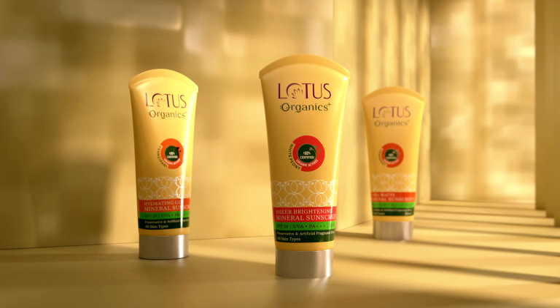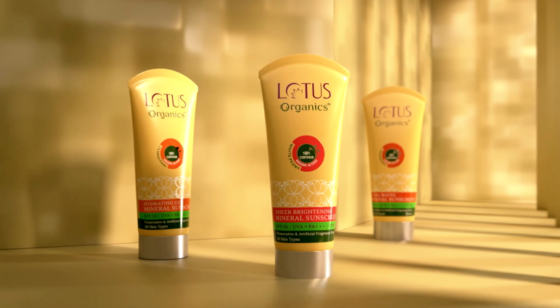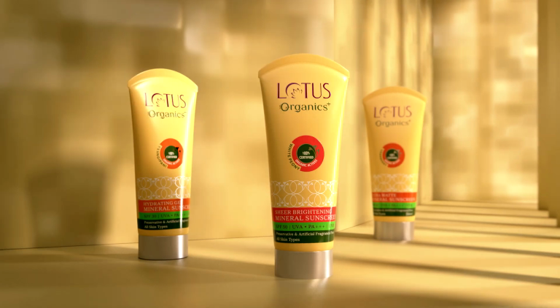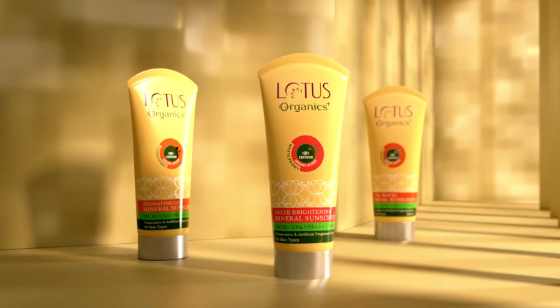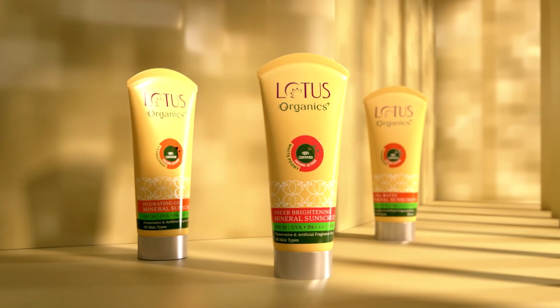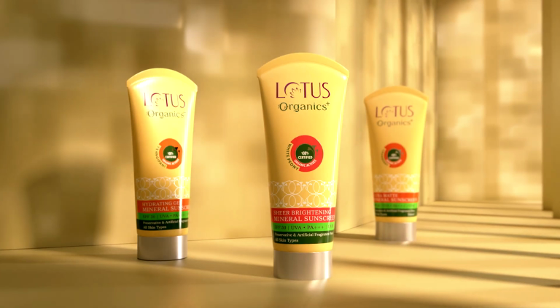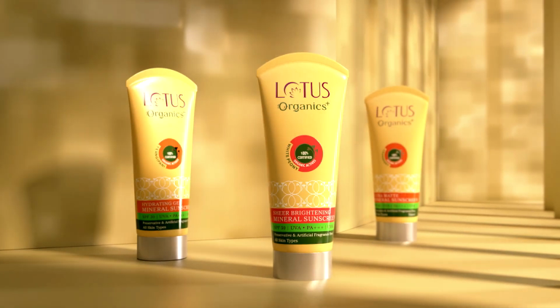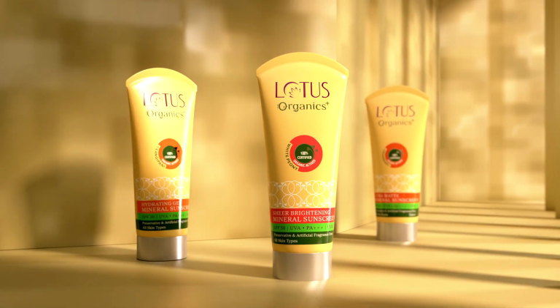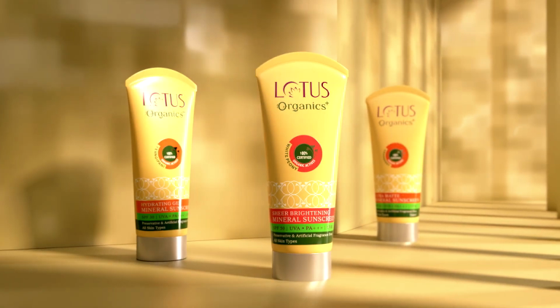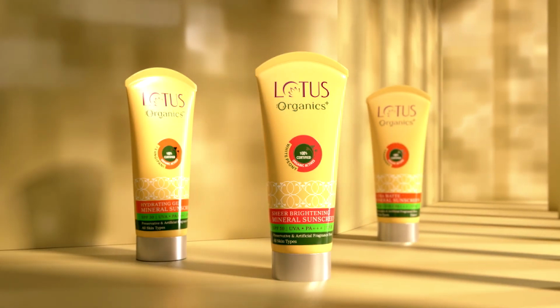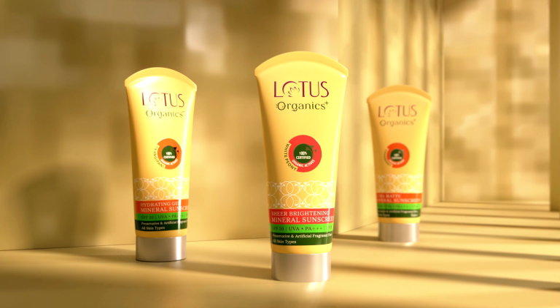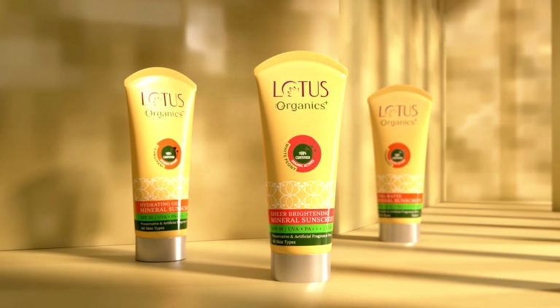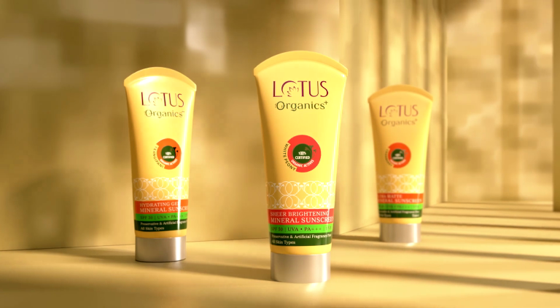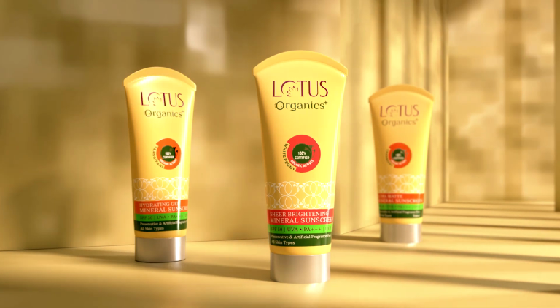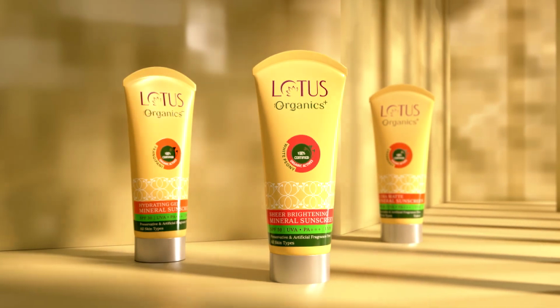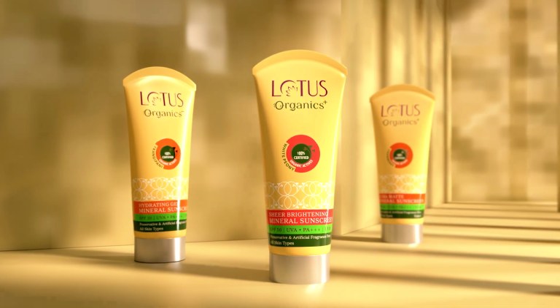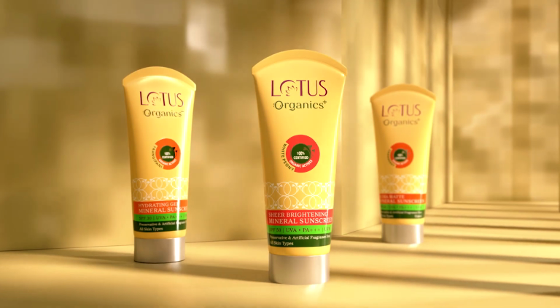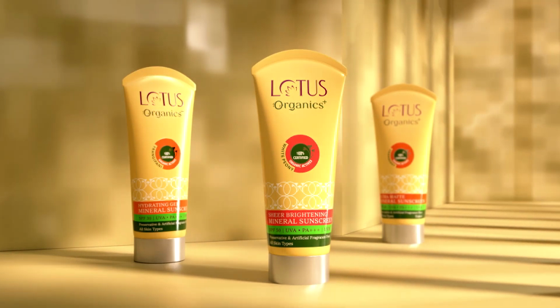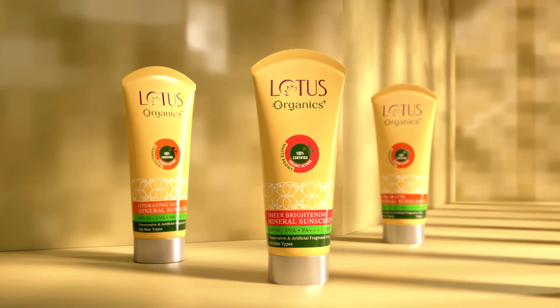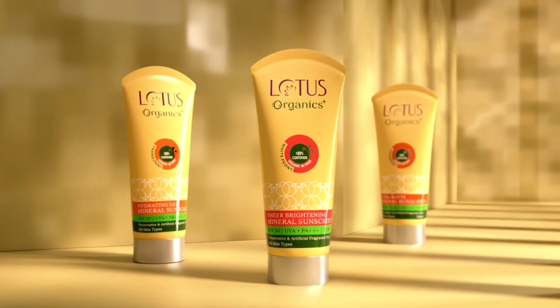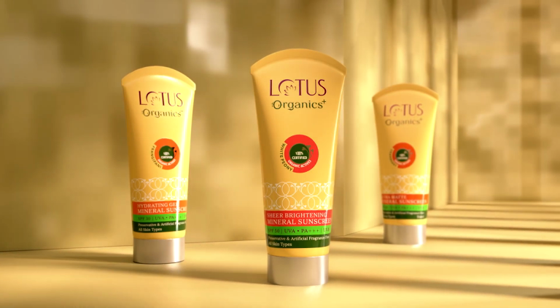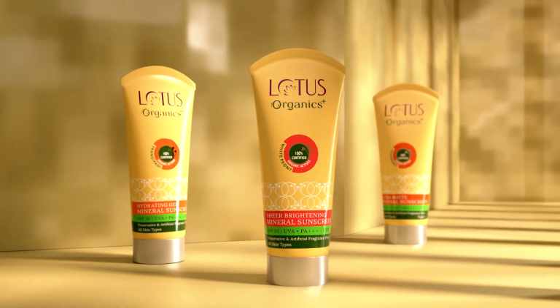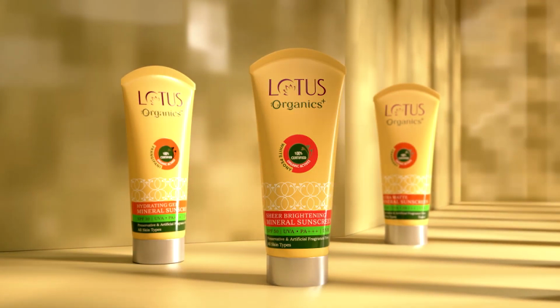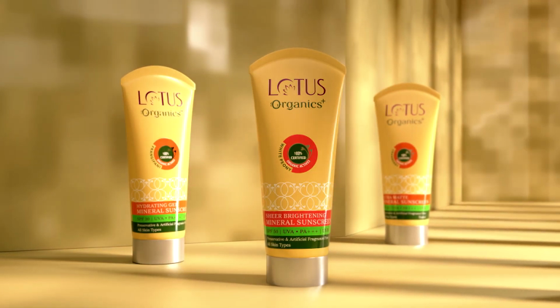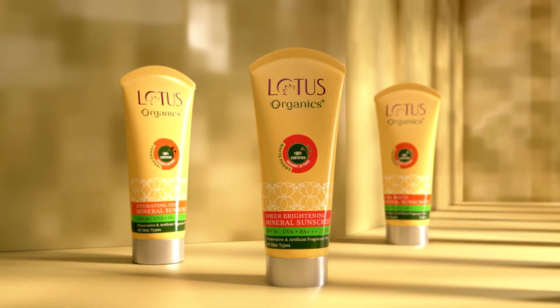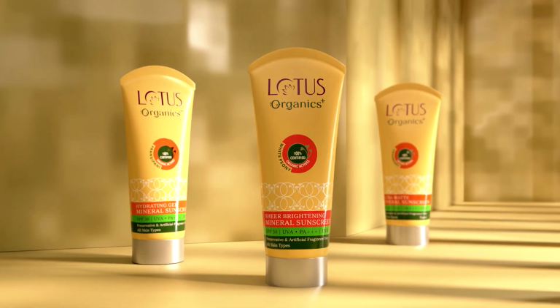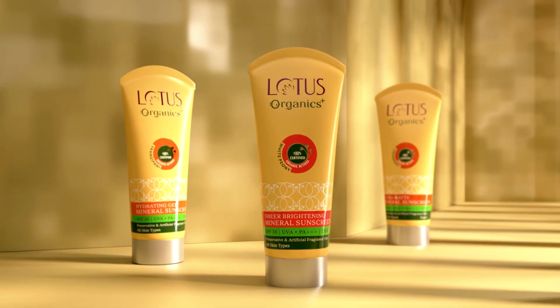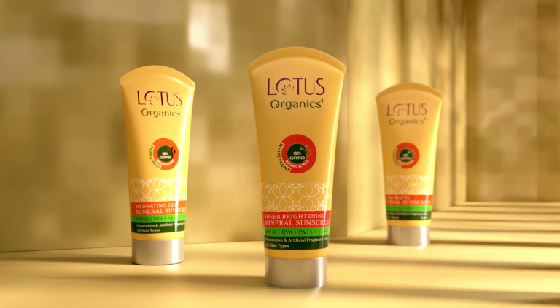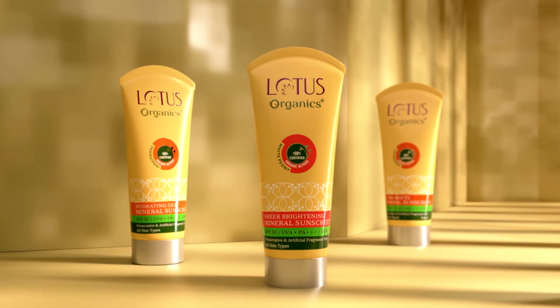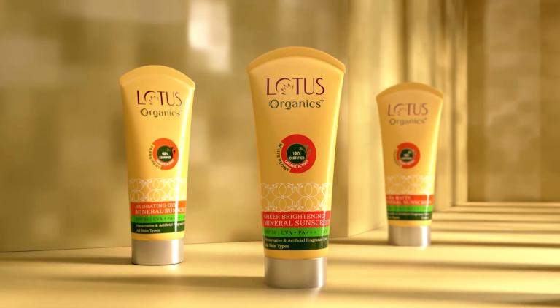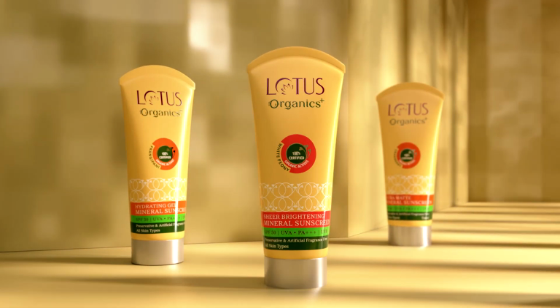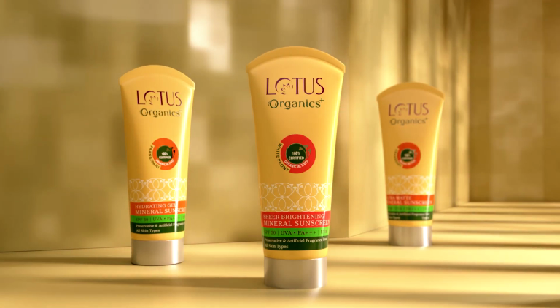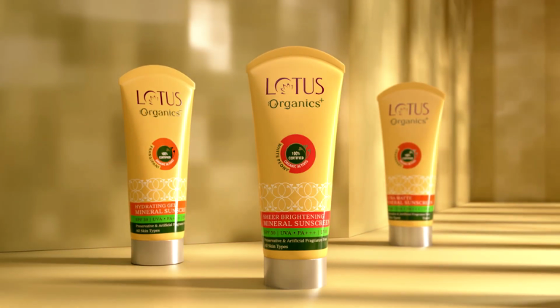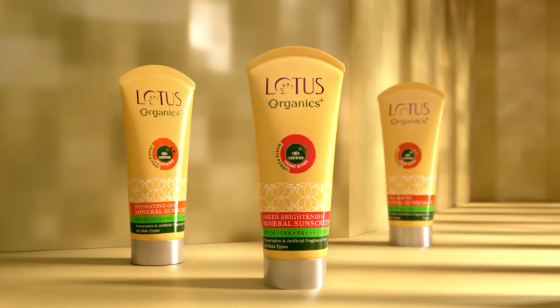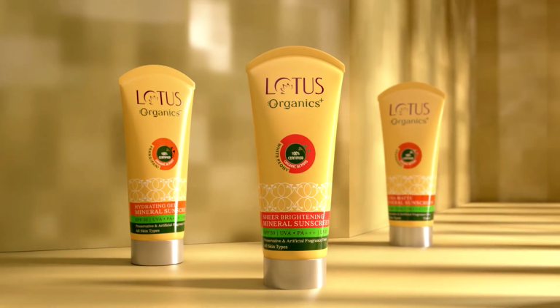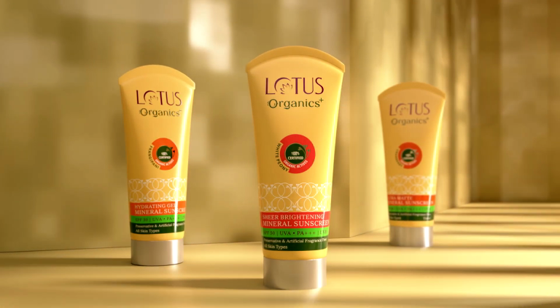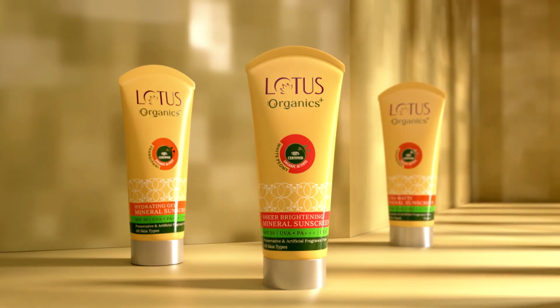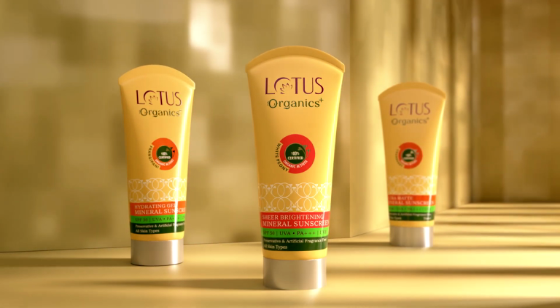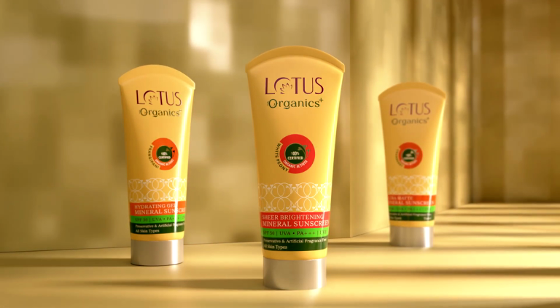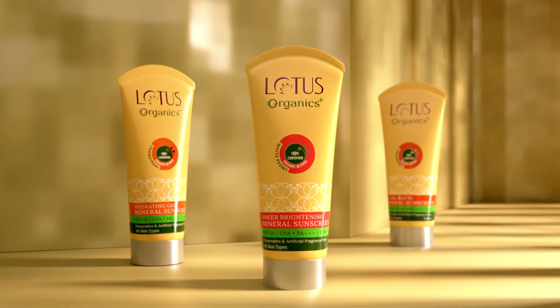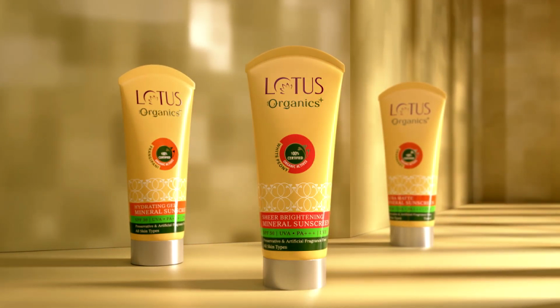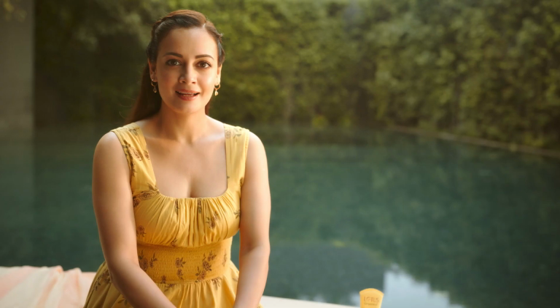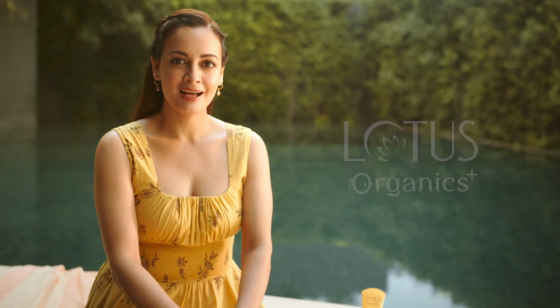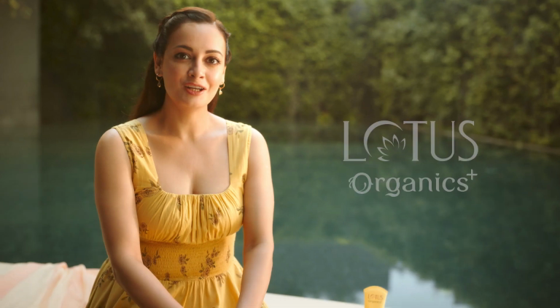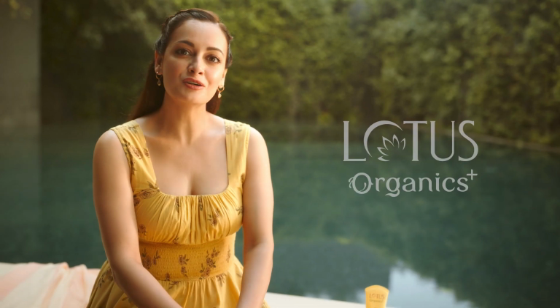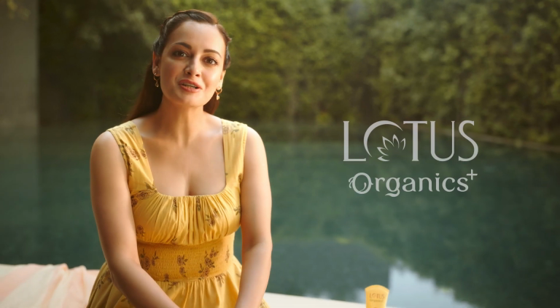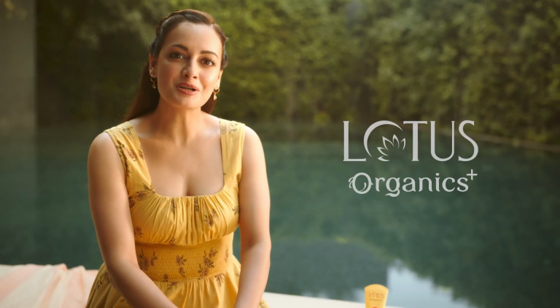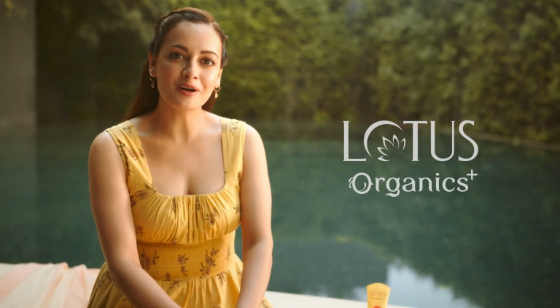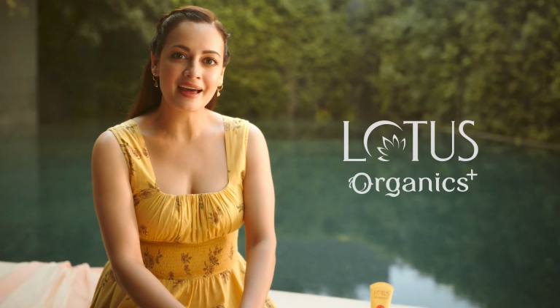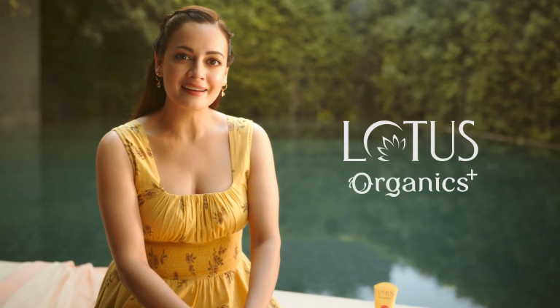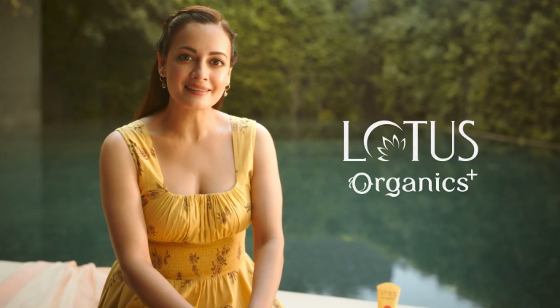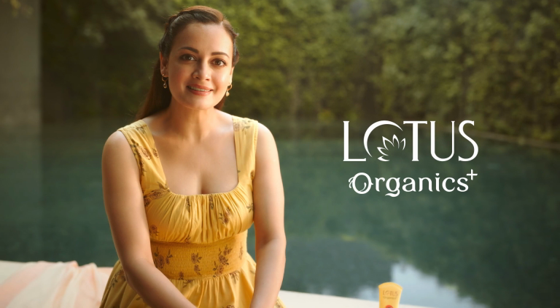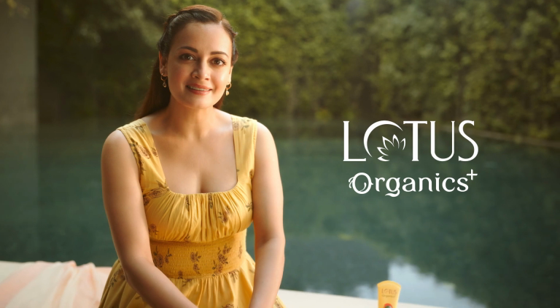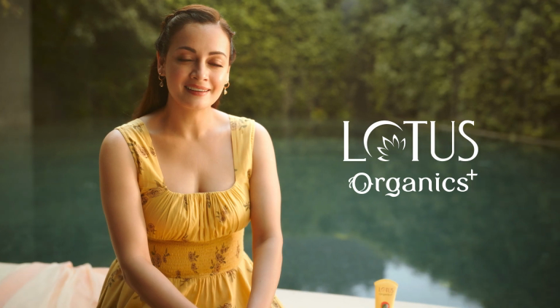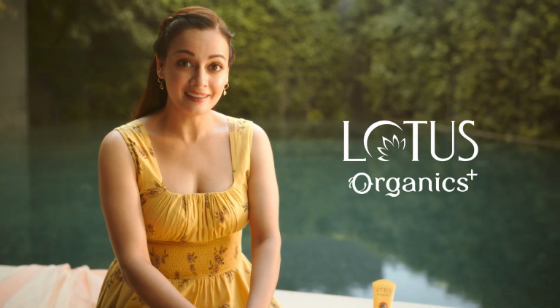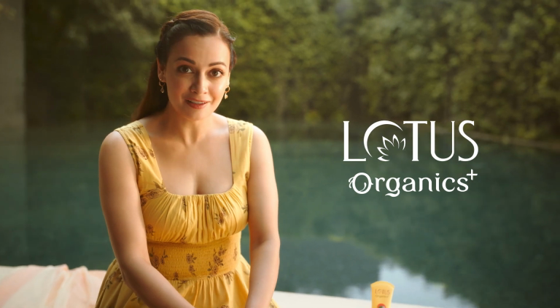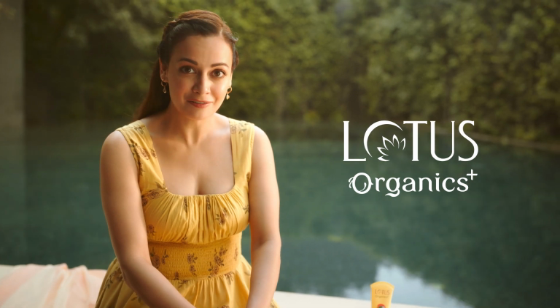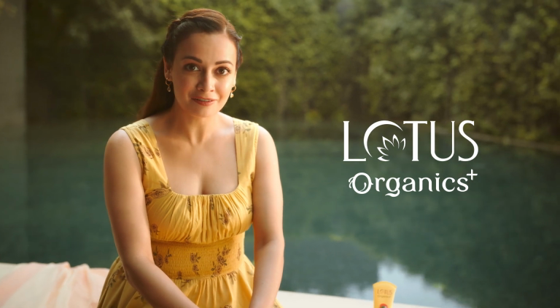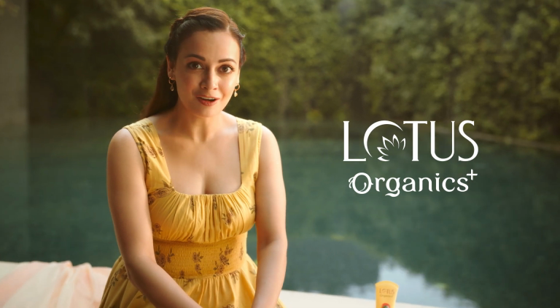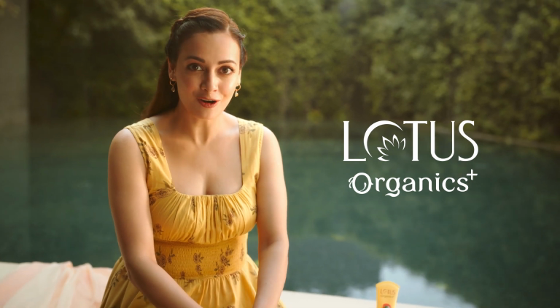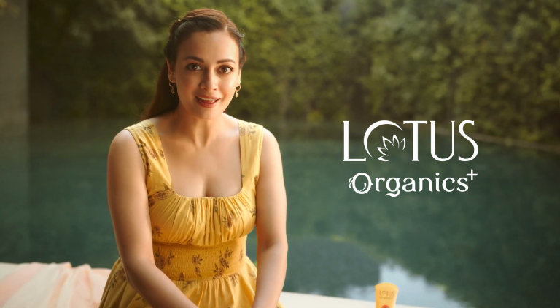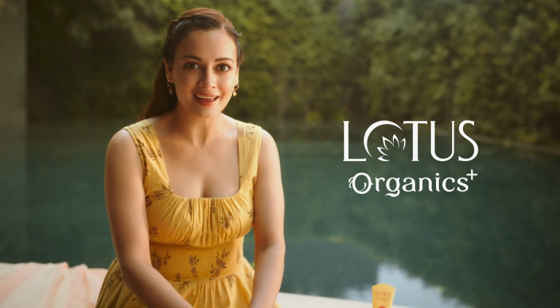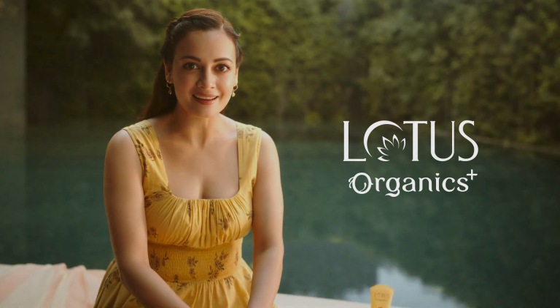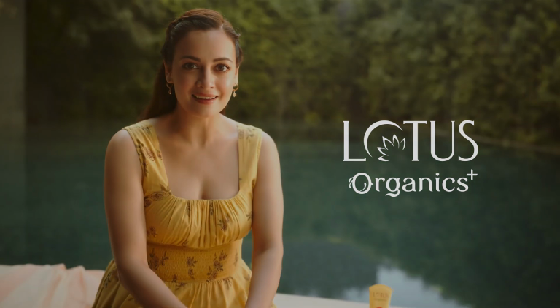Lotus Organics Brightening Mineral Sunscreen SPF 15. Lotus Organics — Live Organic.